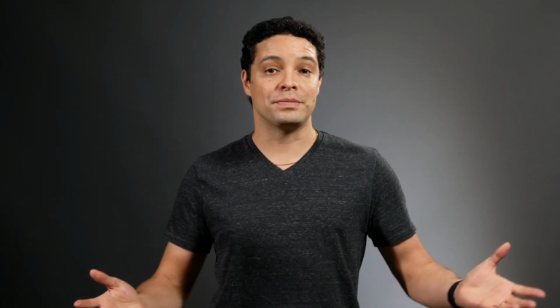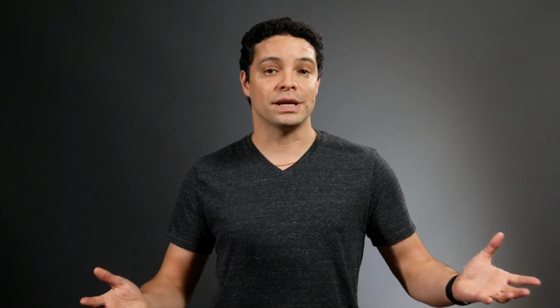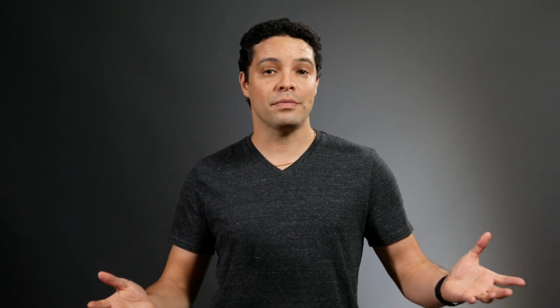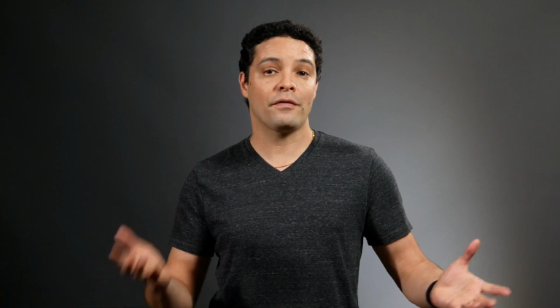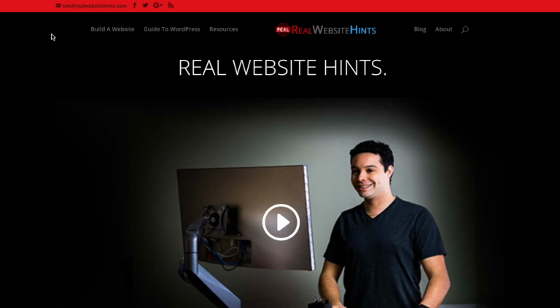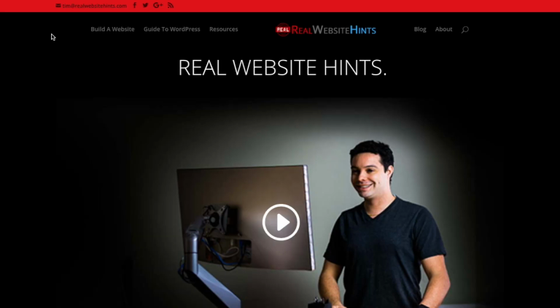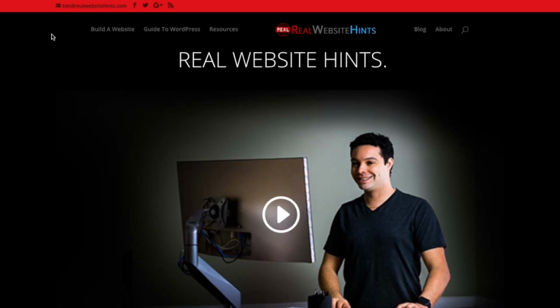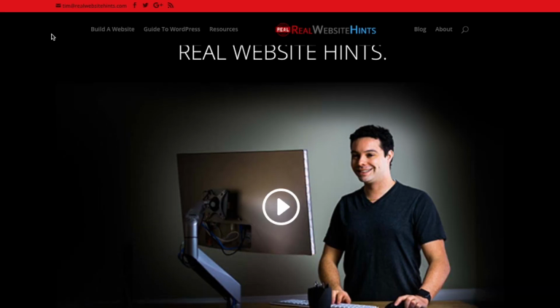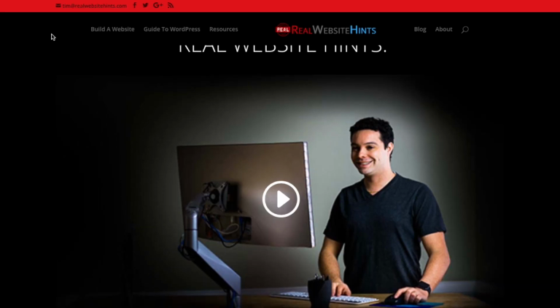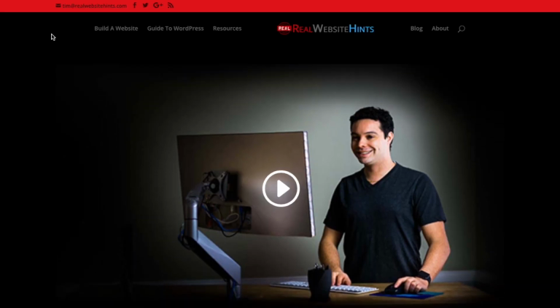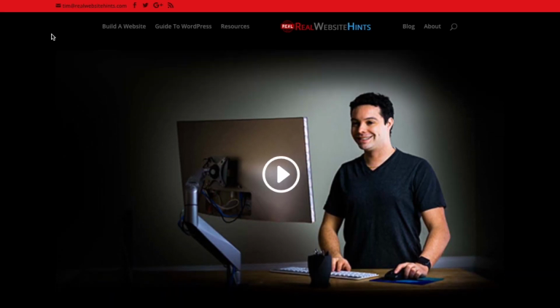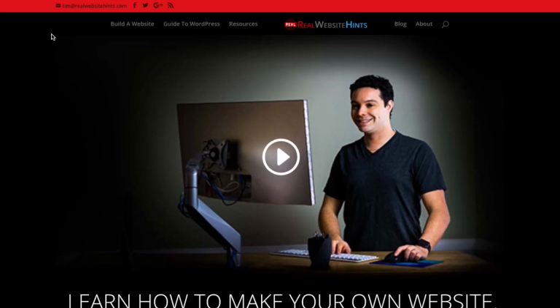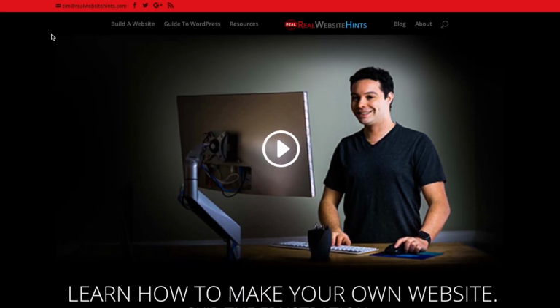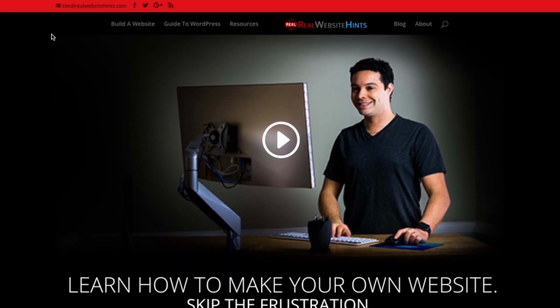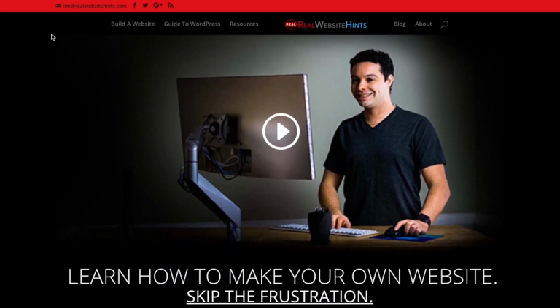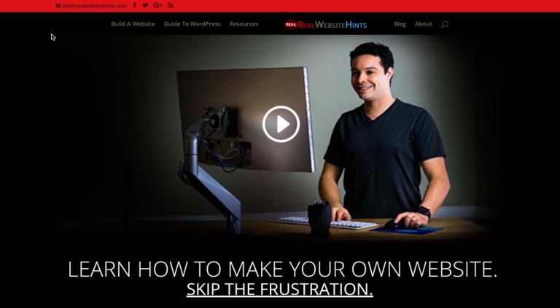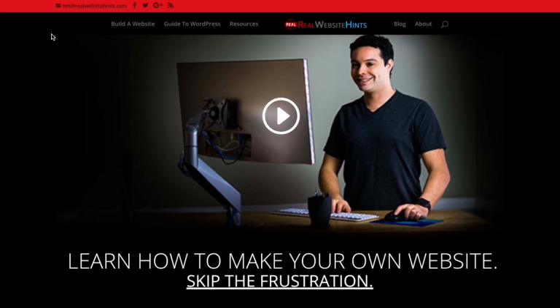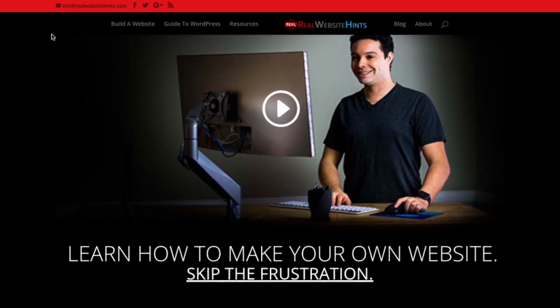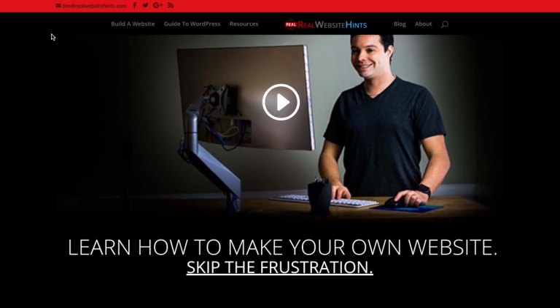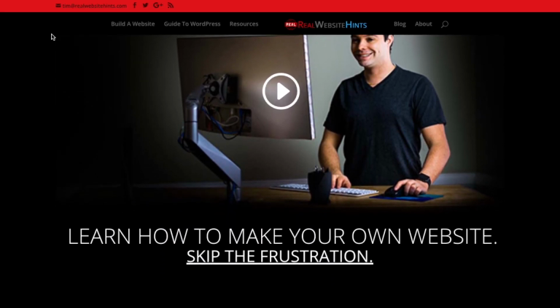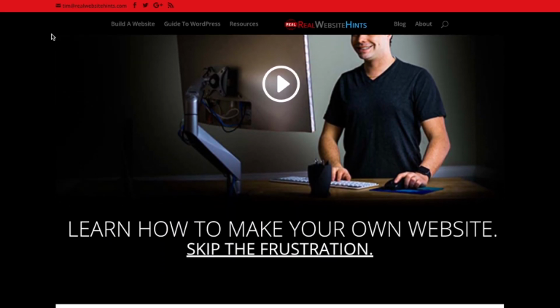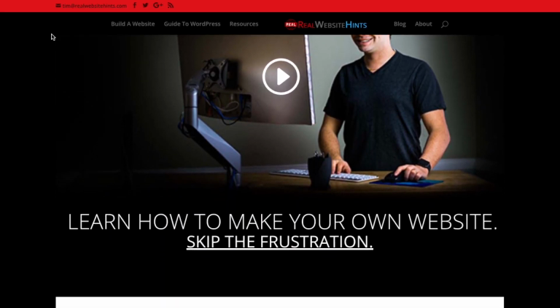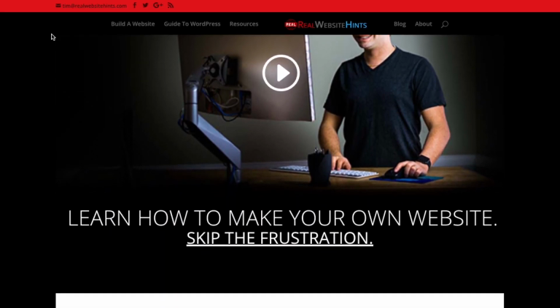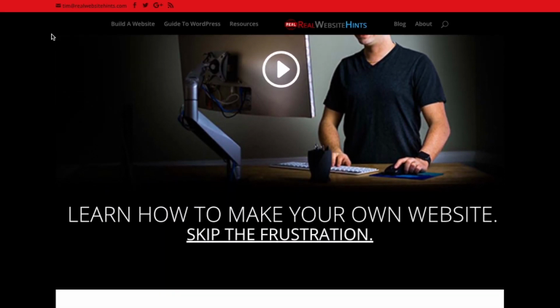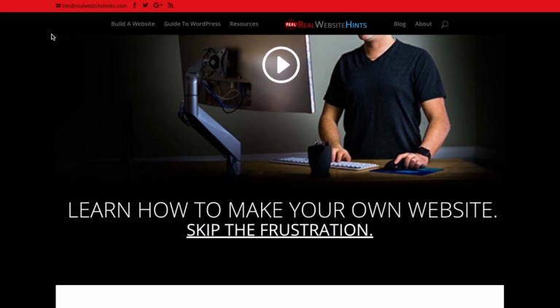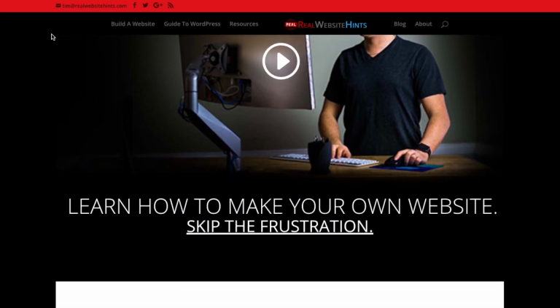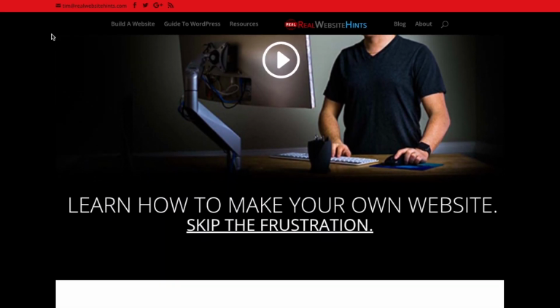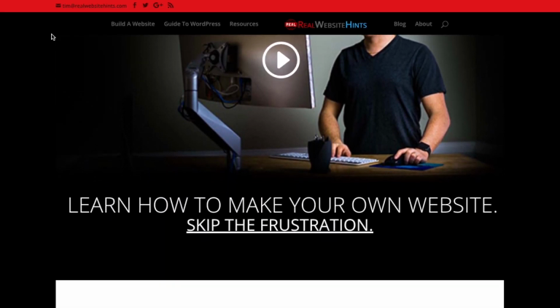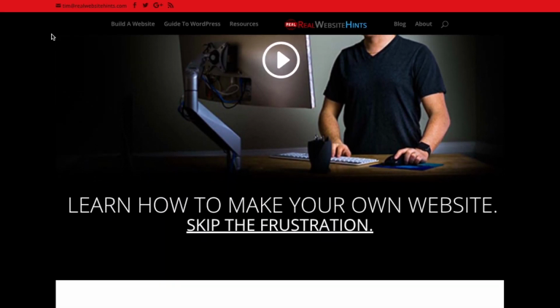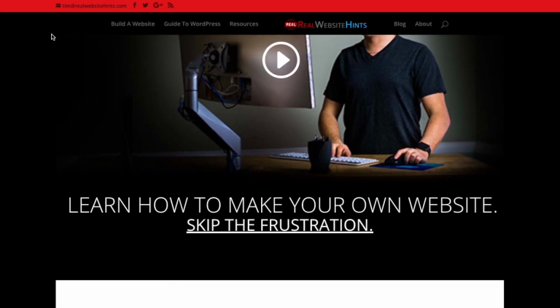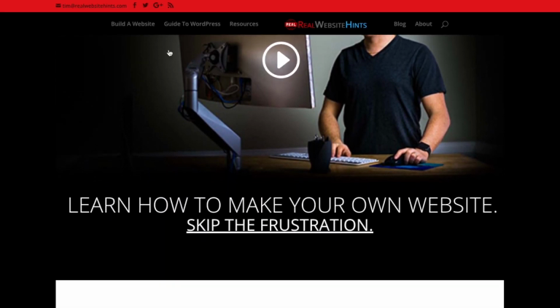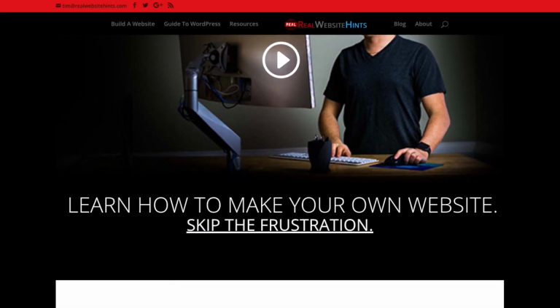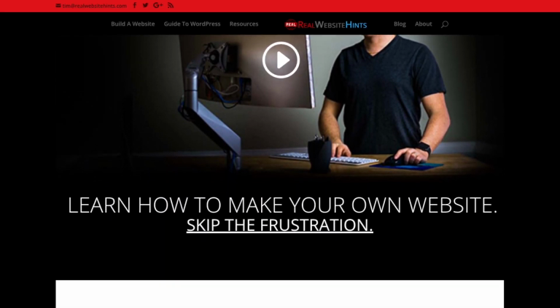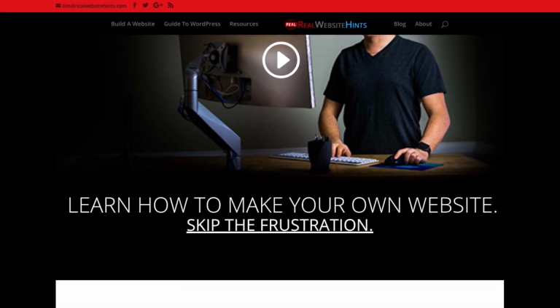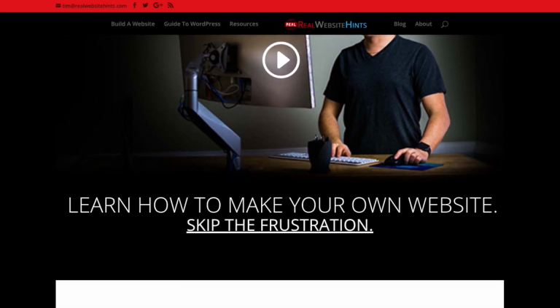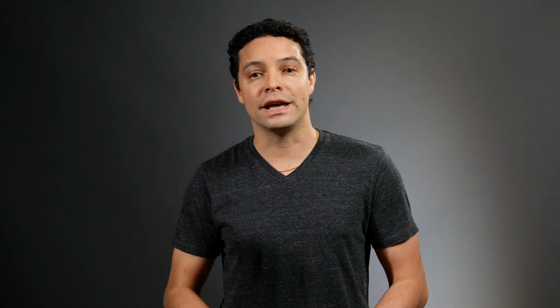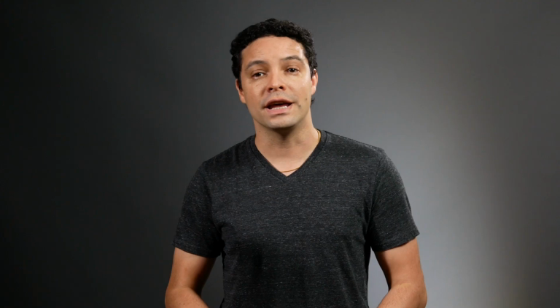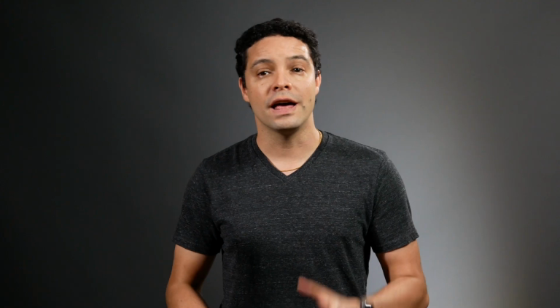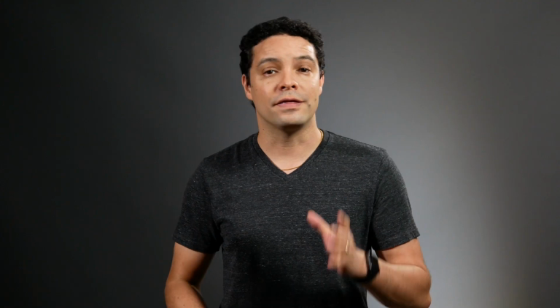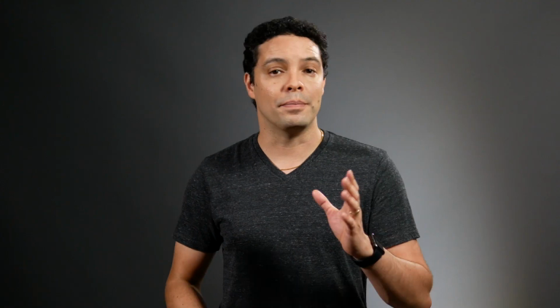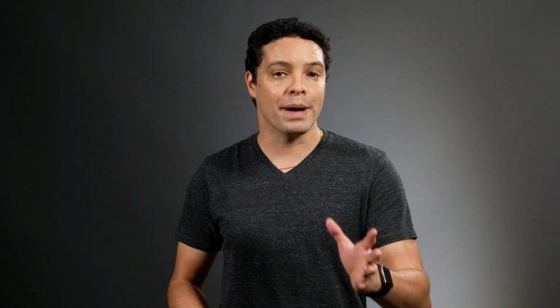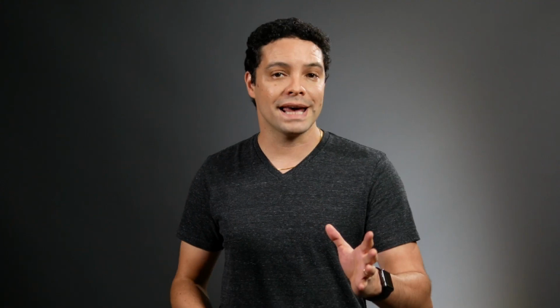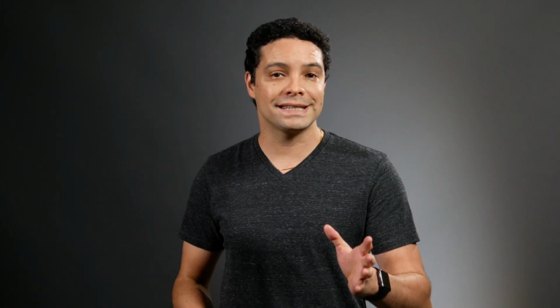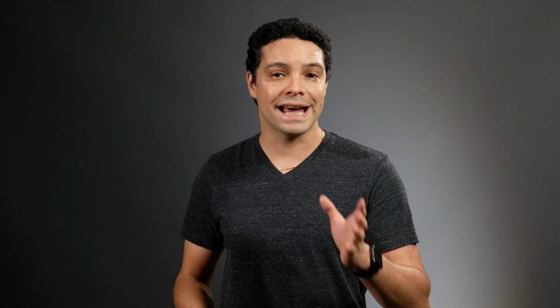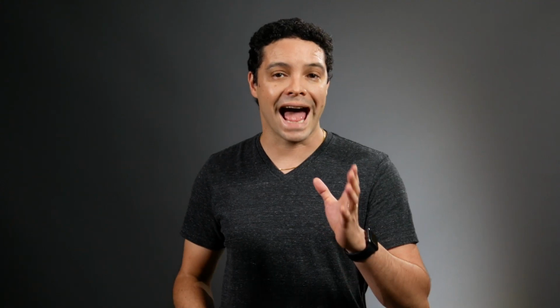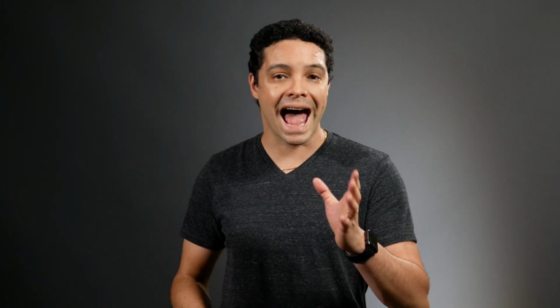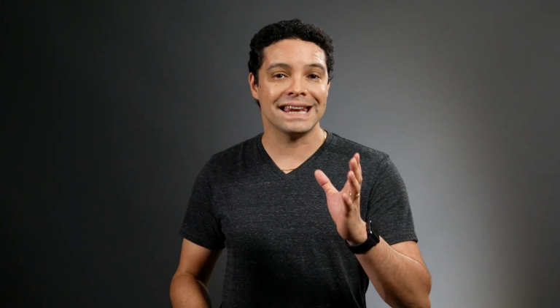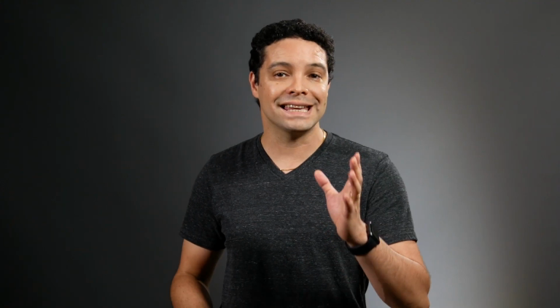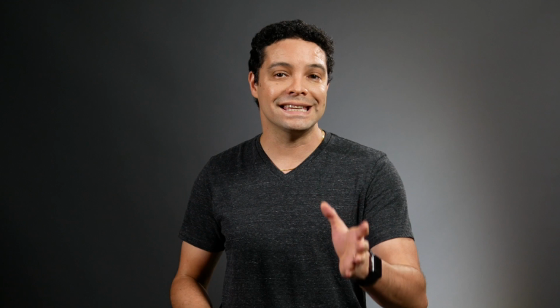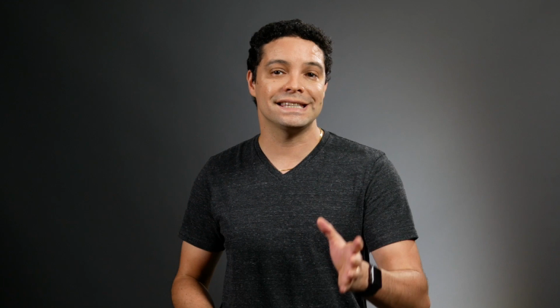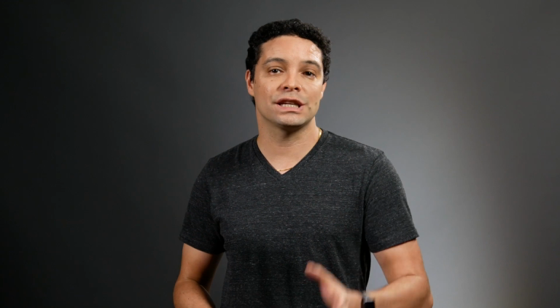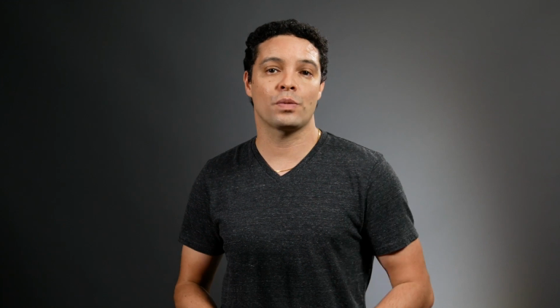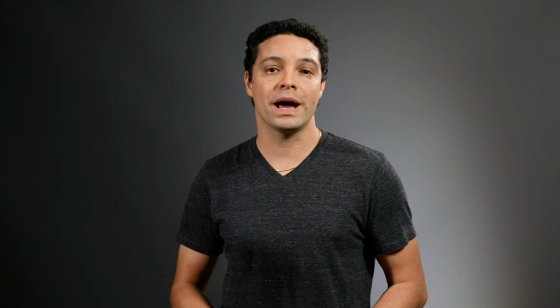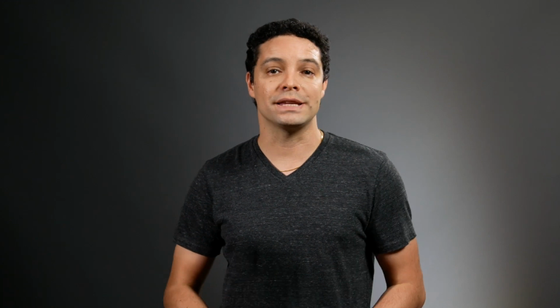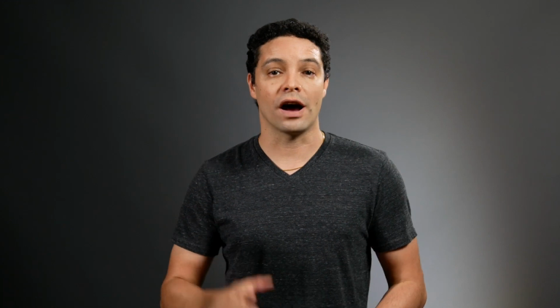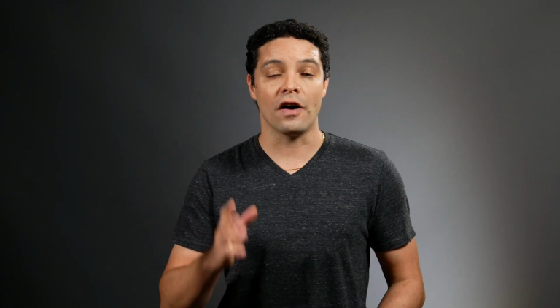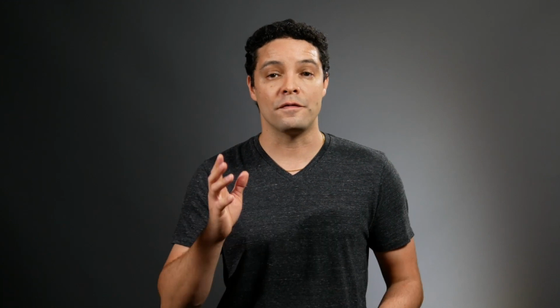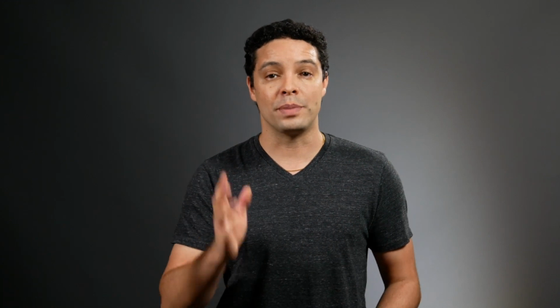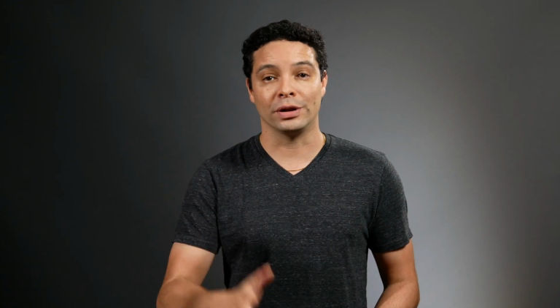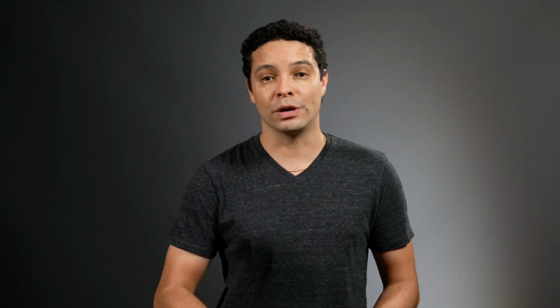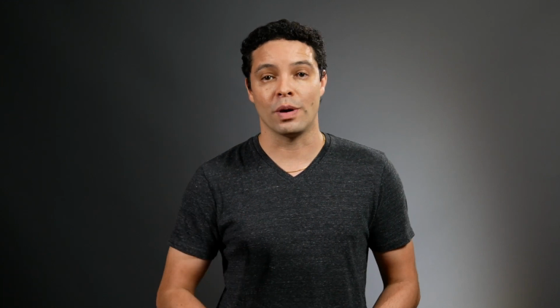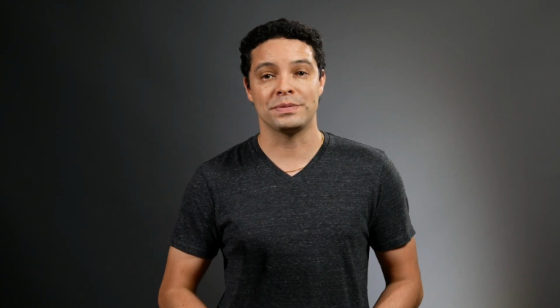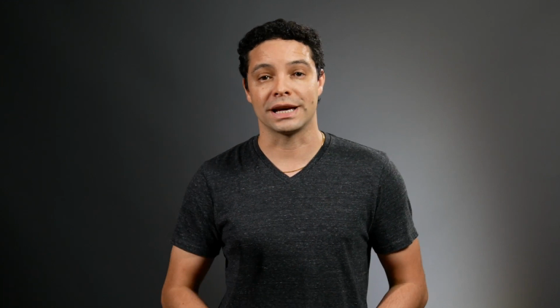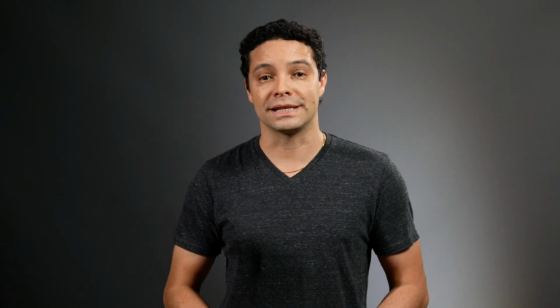I'm Tim from RealWebsiteHints.com, and I've made it my mission to help you find the best and easiest ways of building websites.